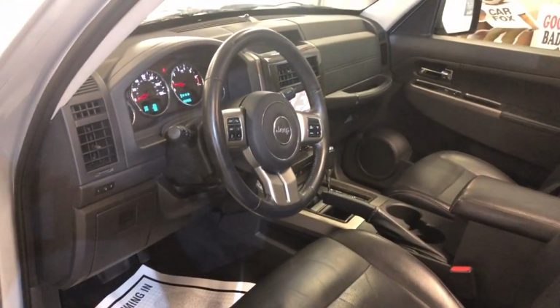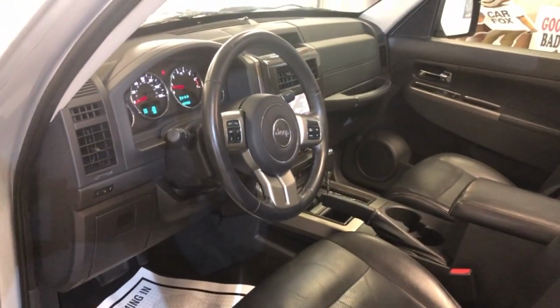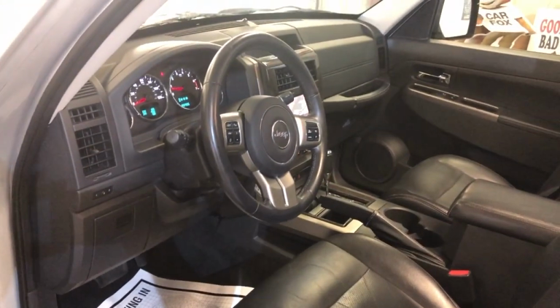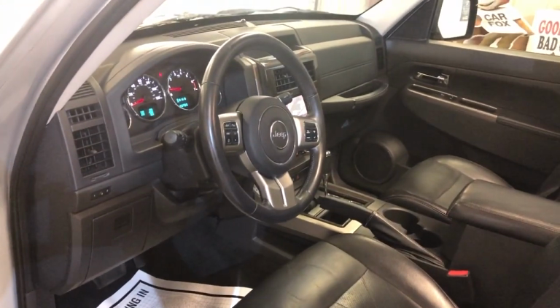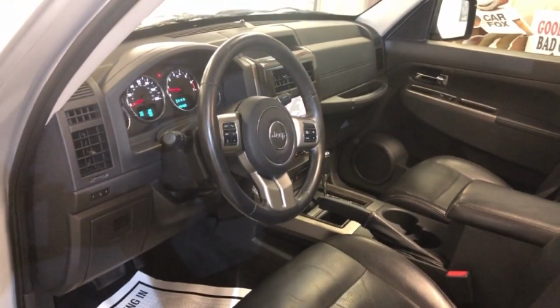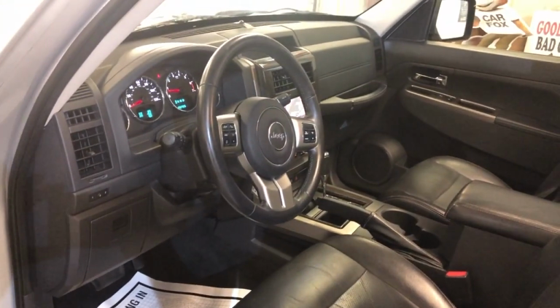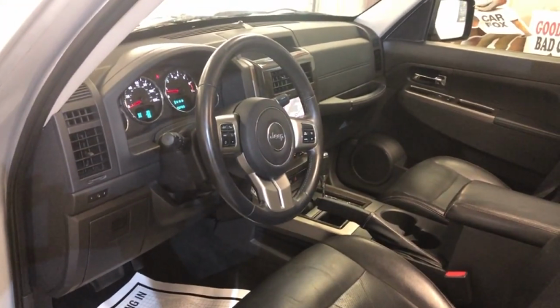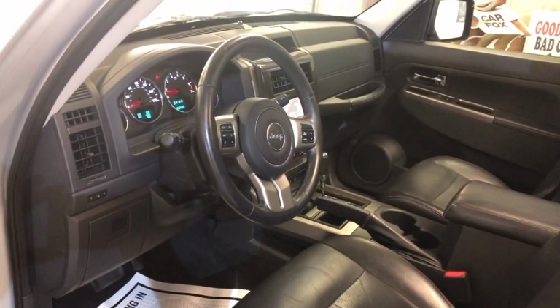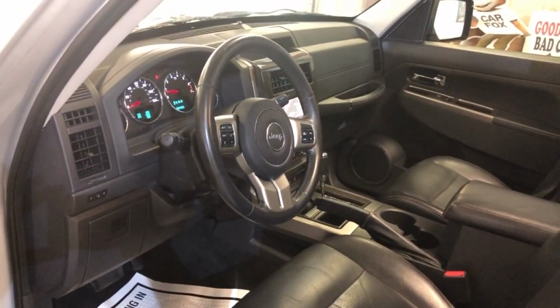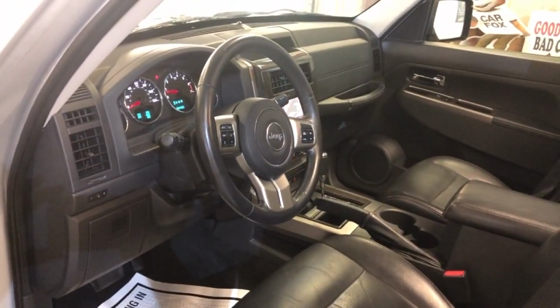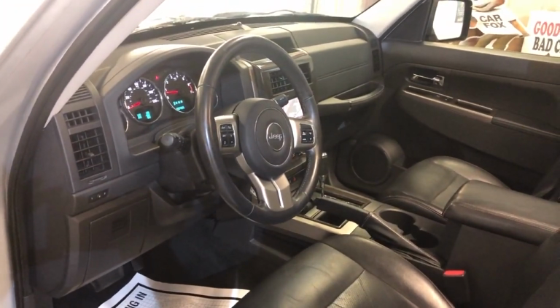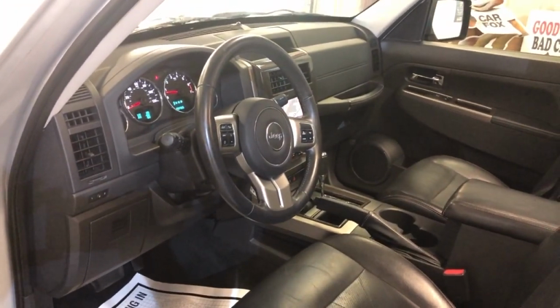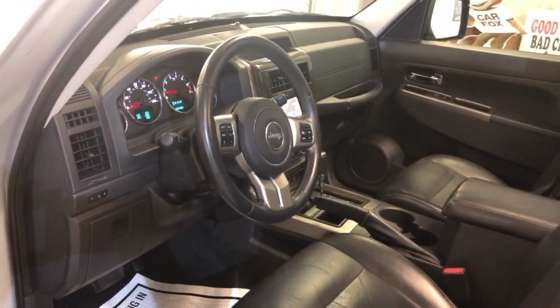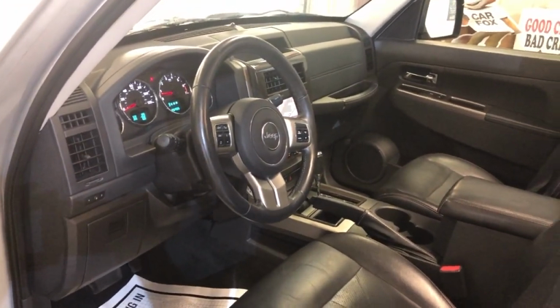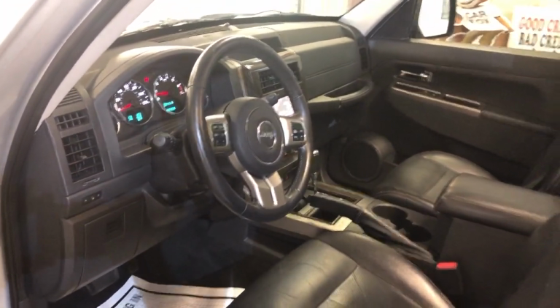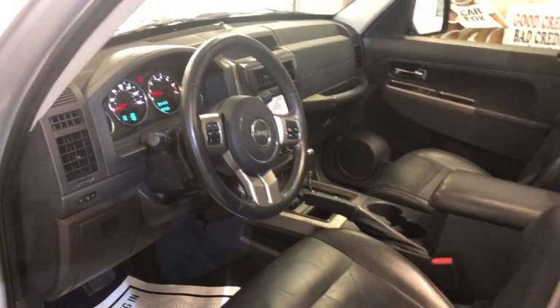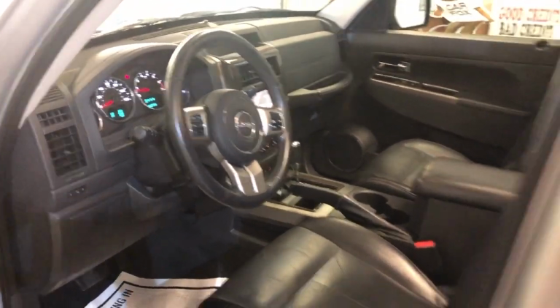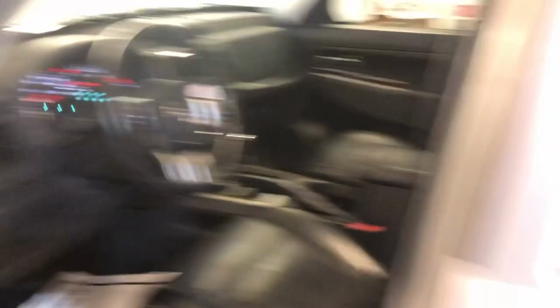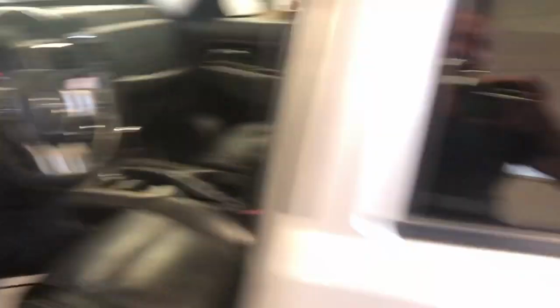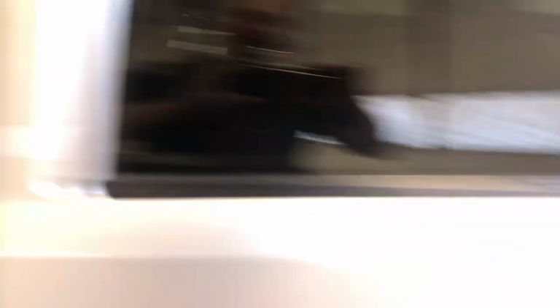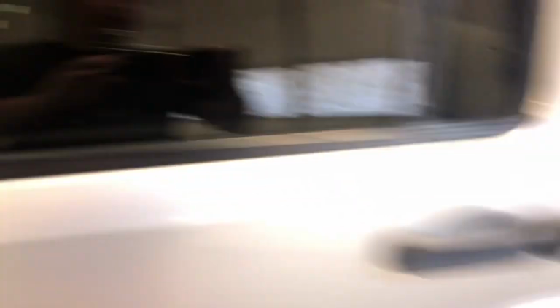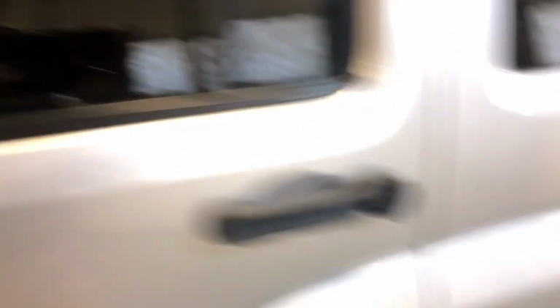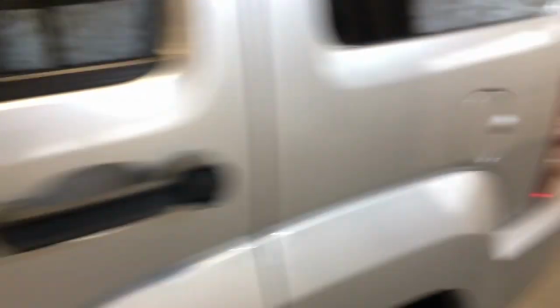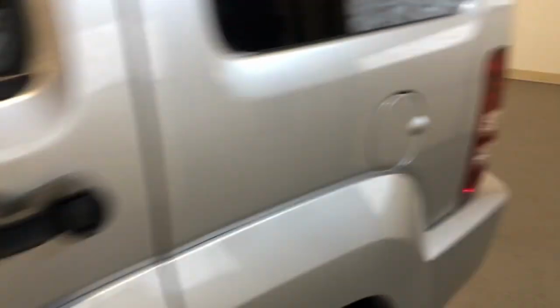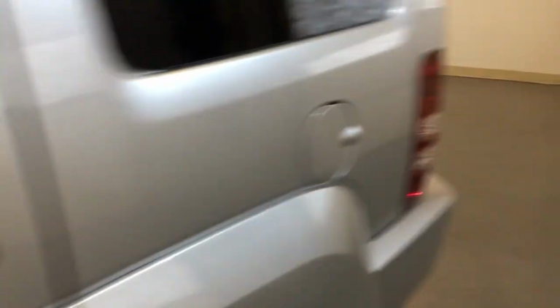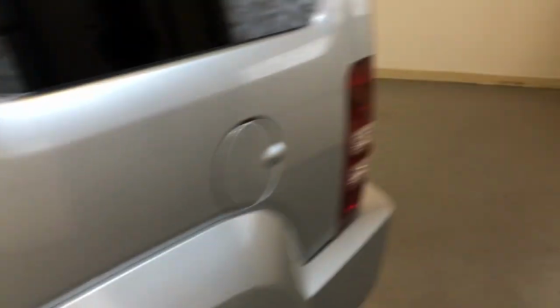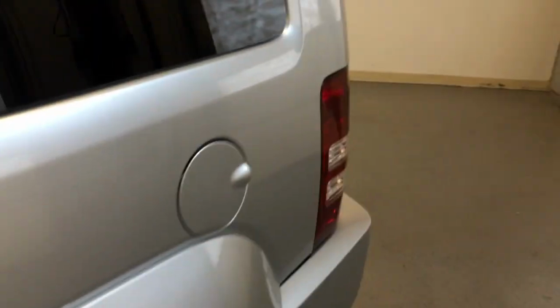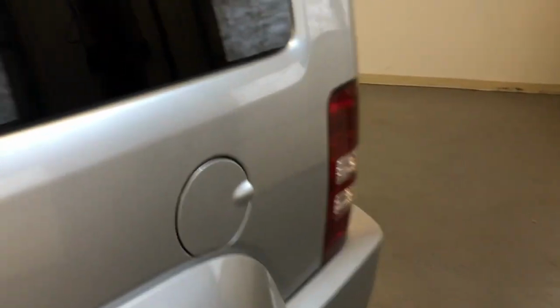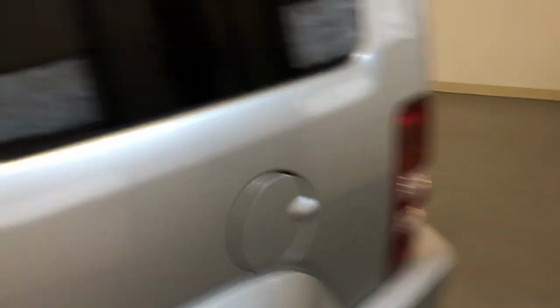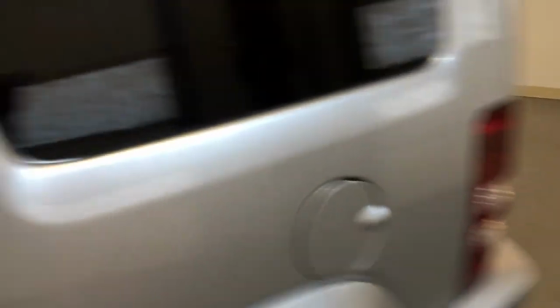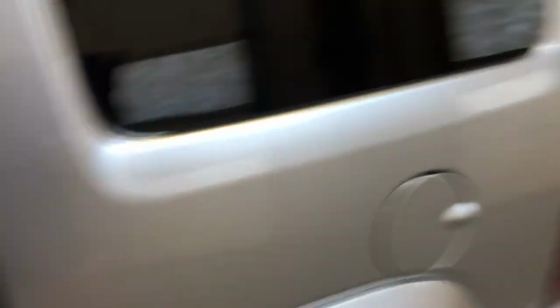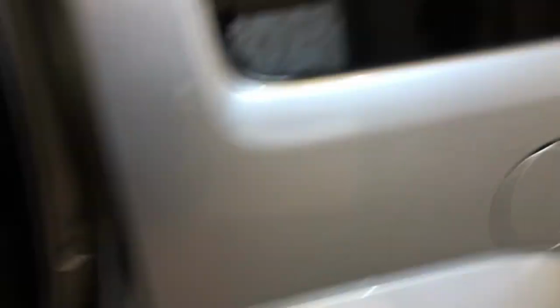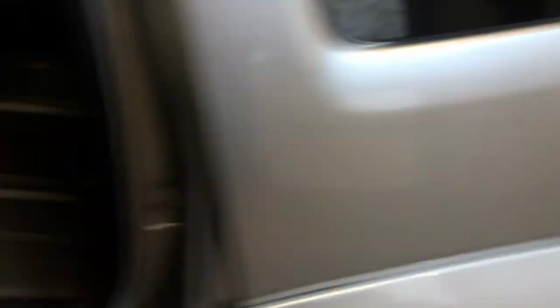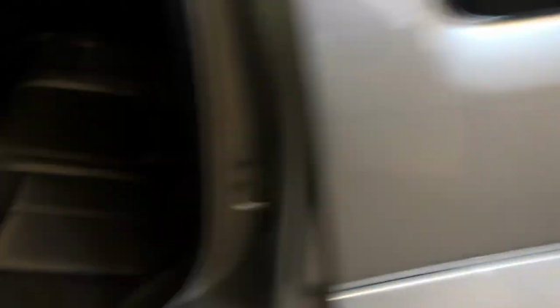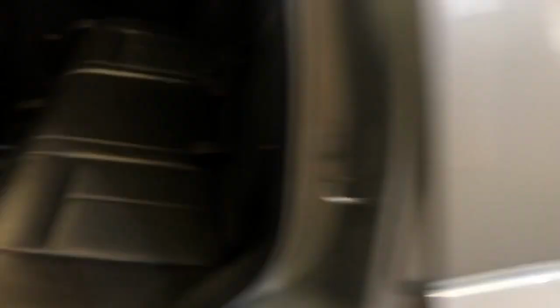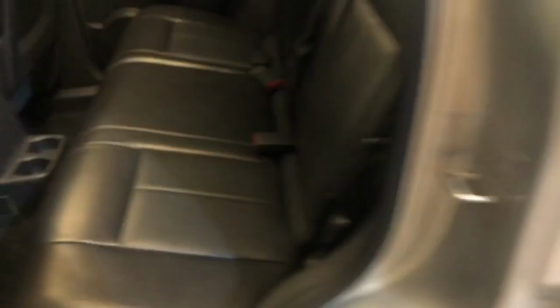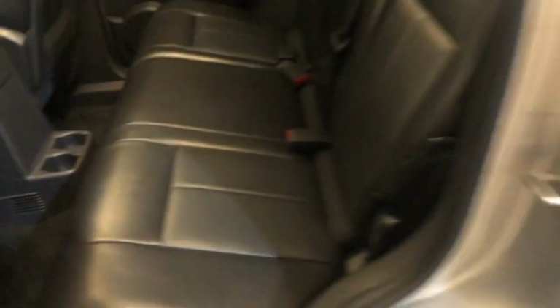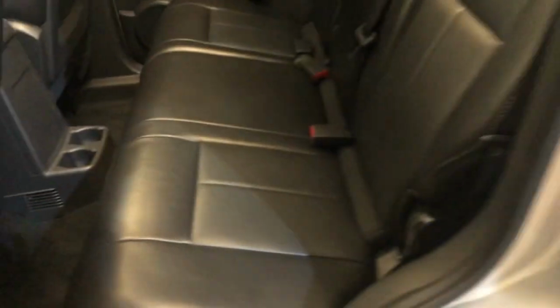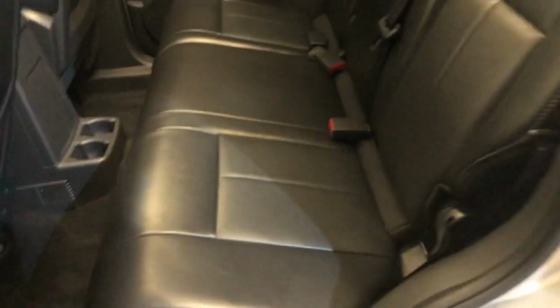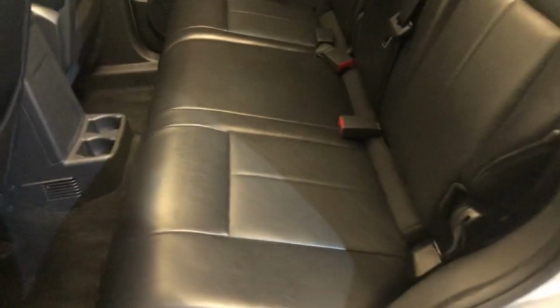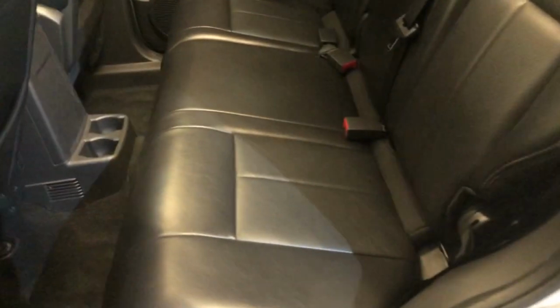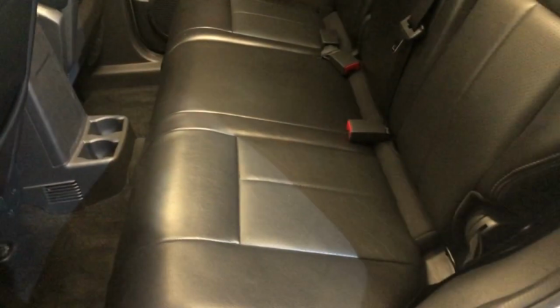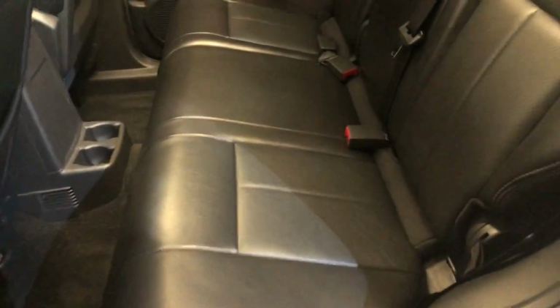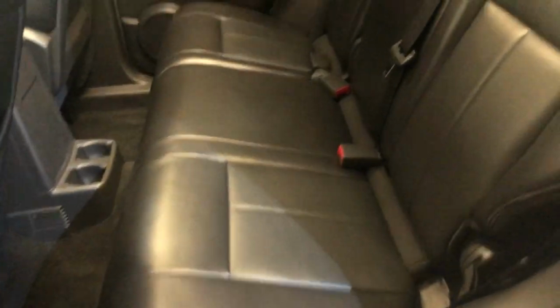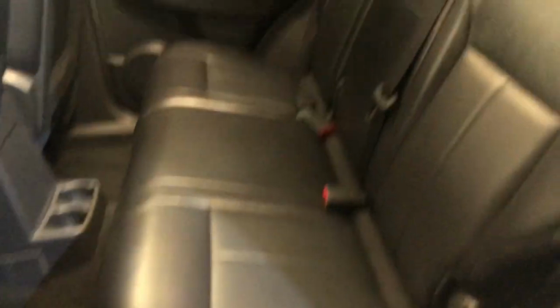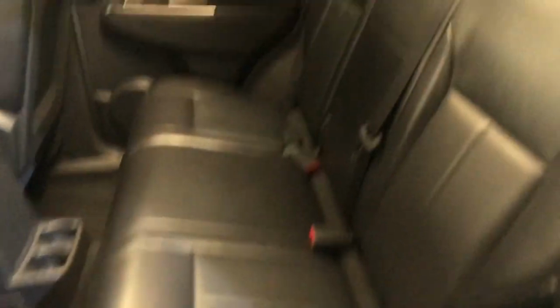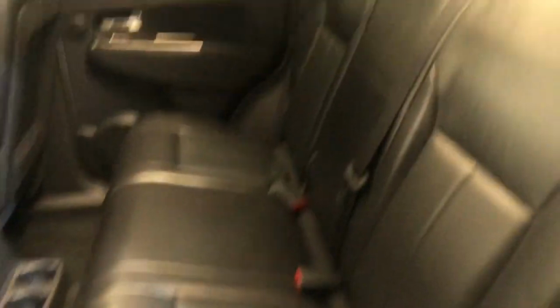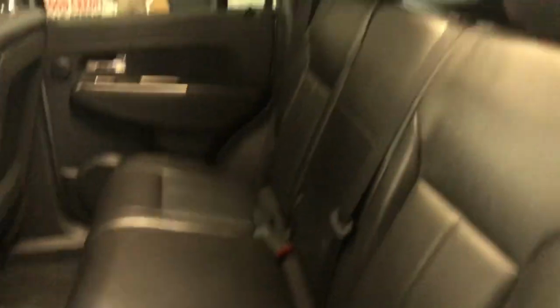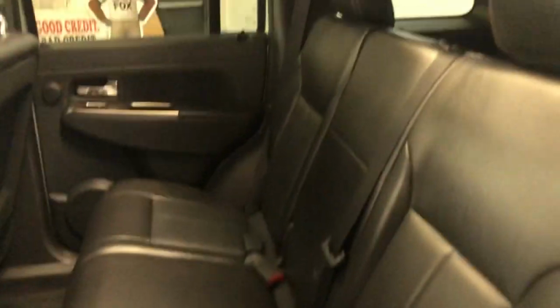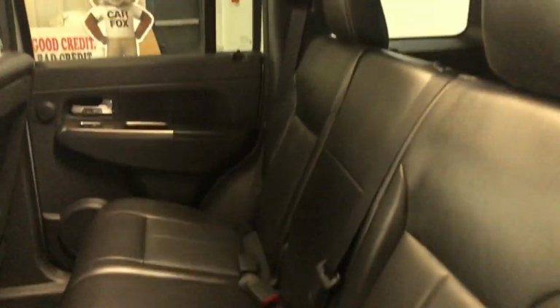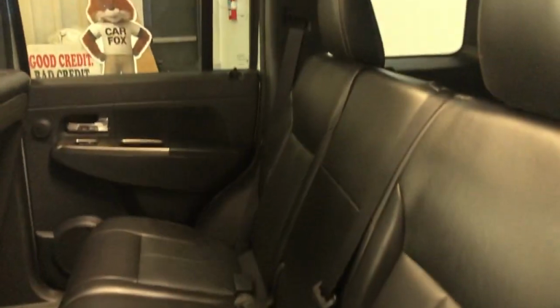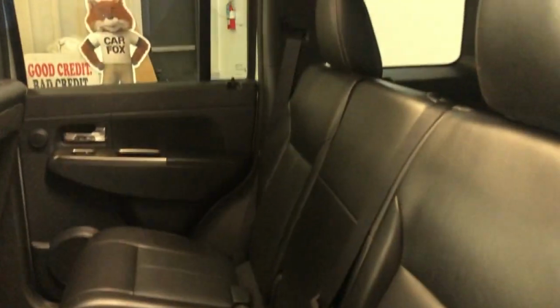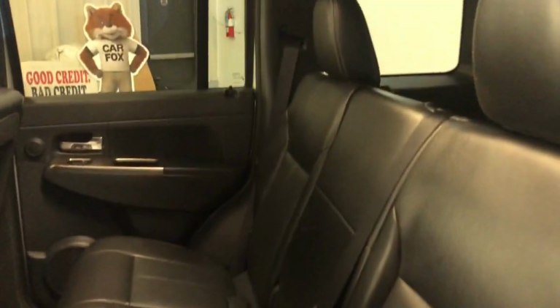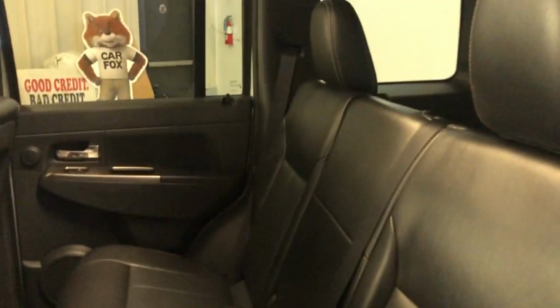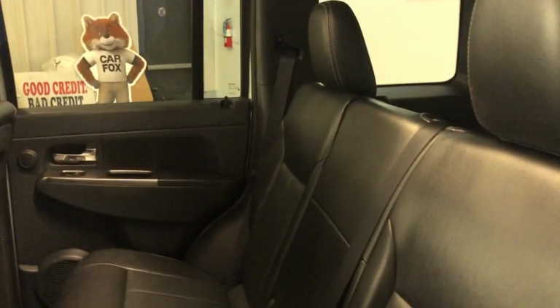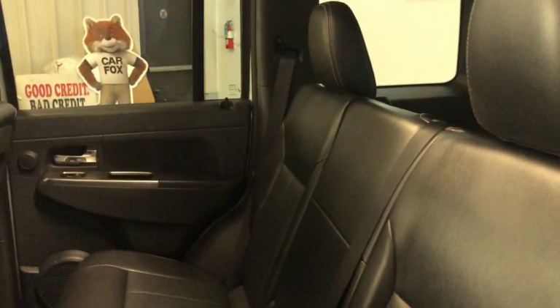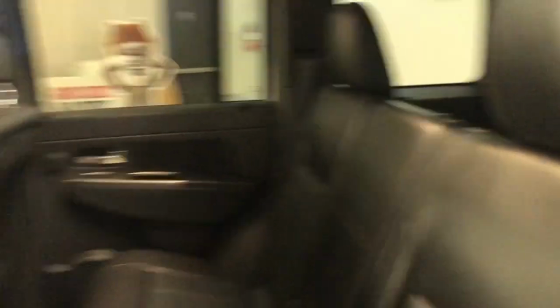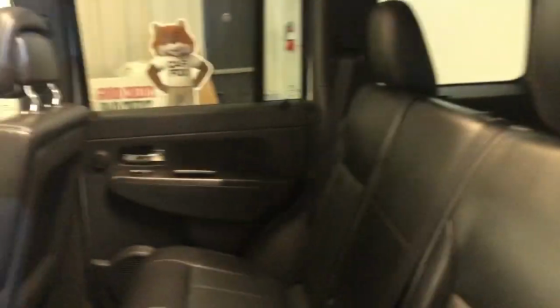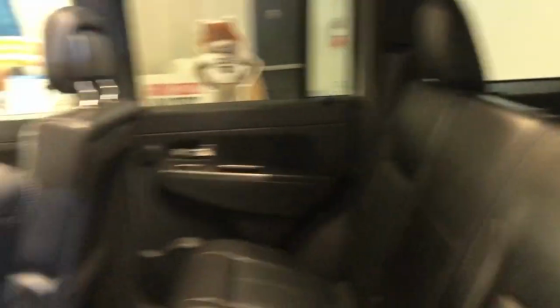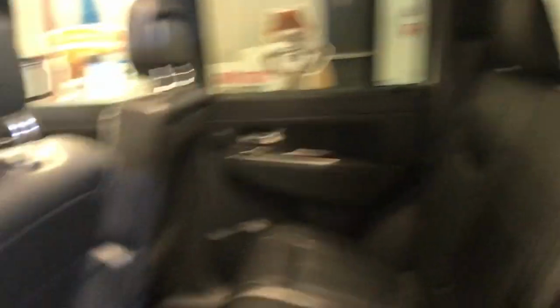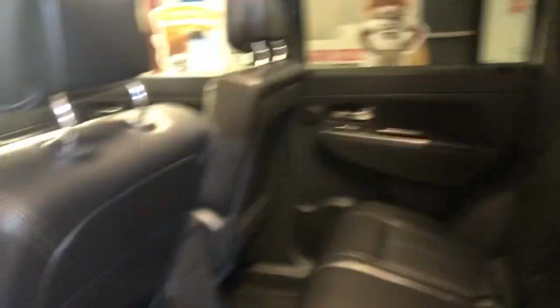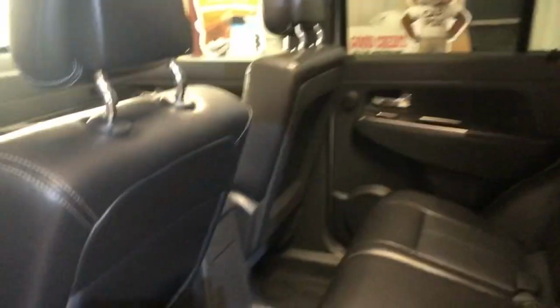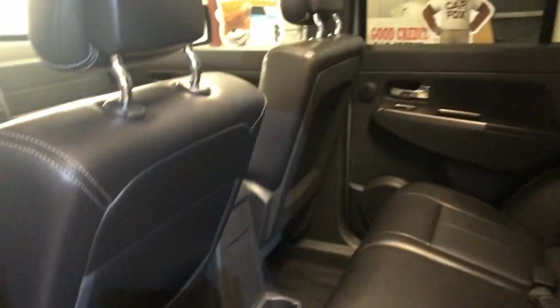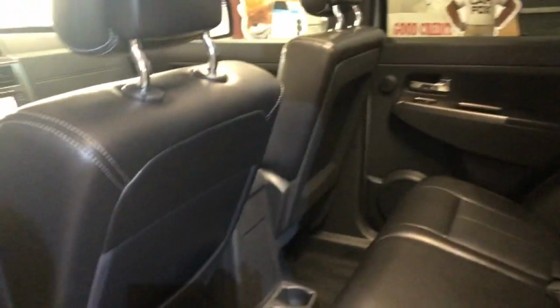It runs beautifully, four-by-four. Here is the back seat — nice and clean as well.